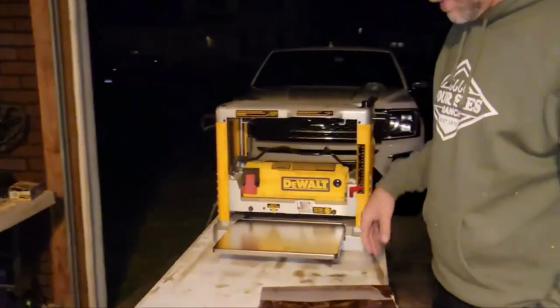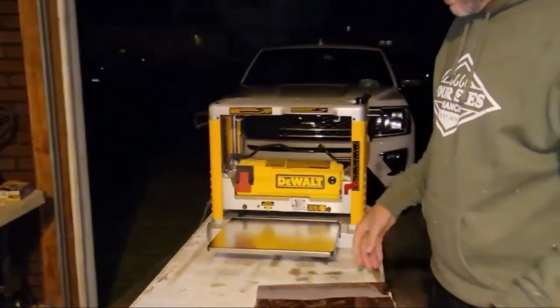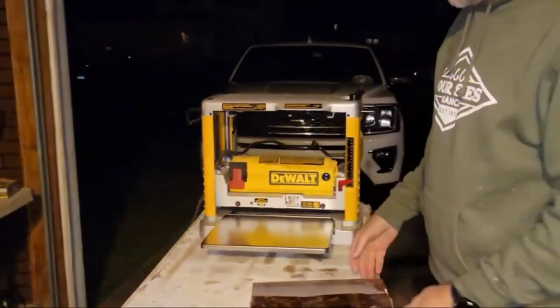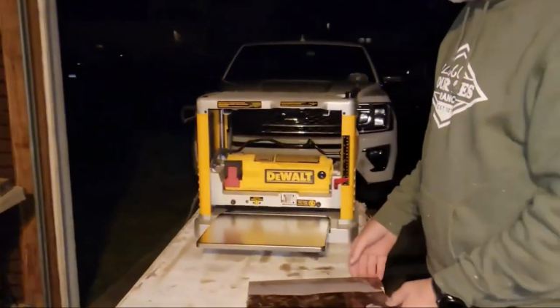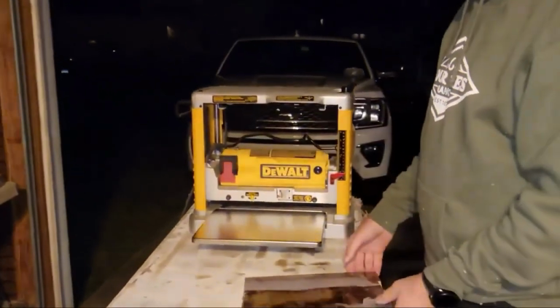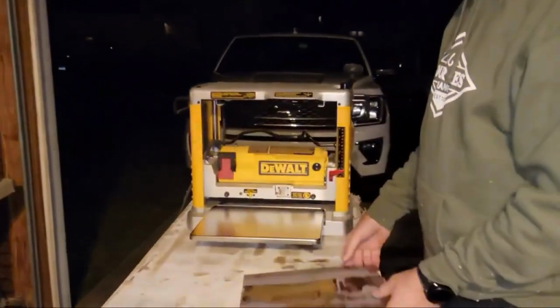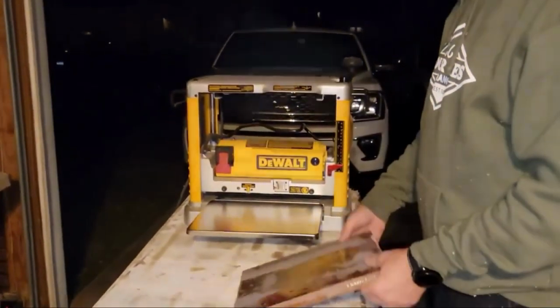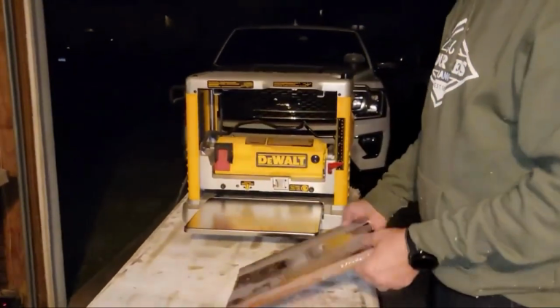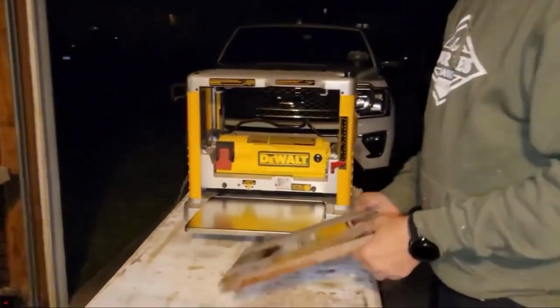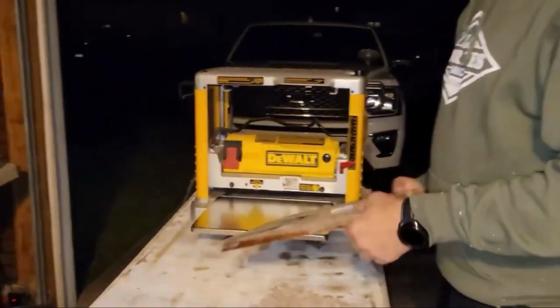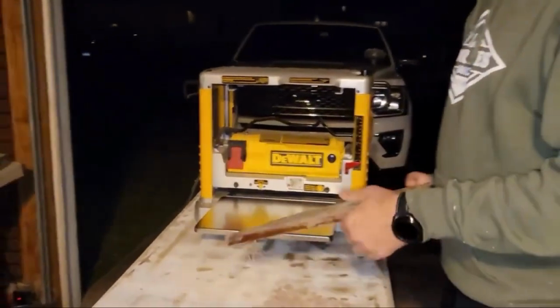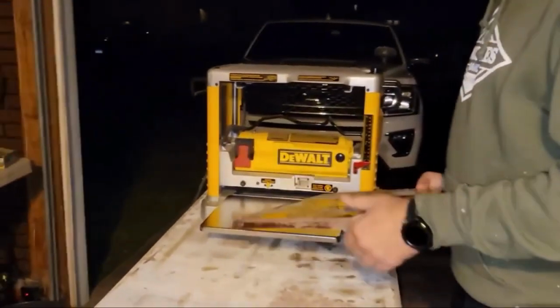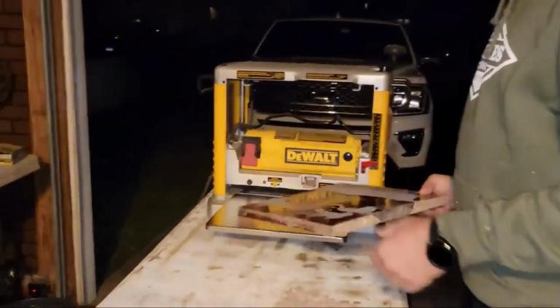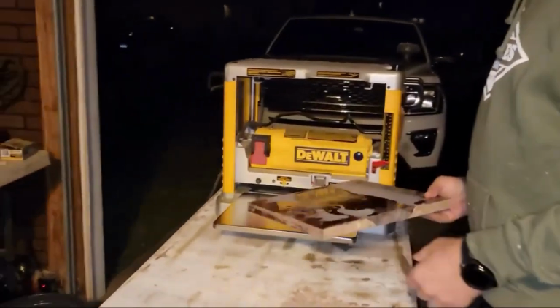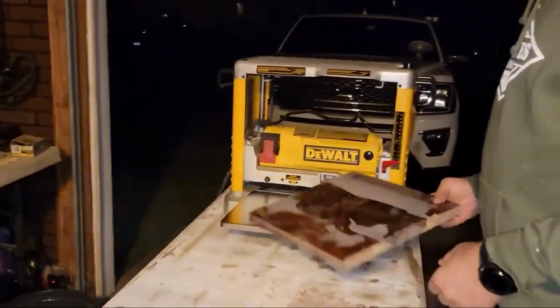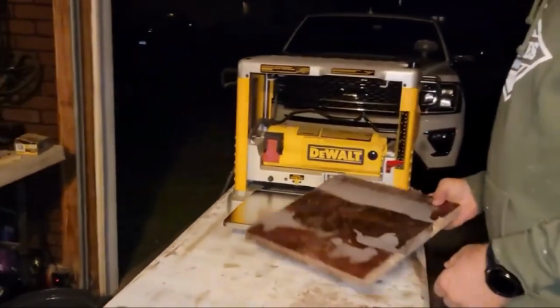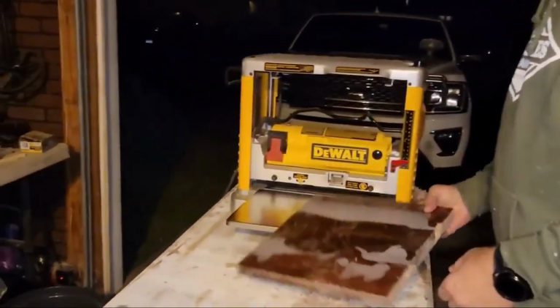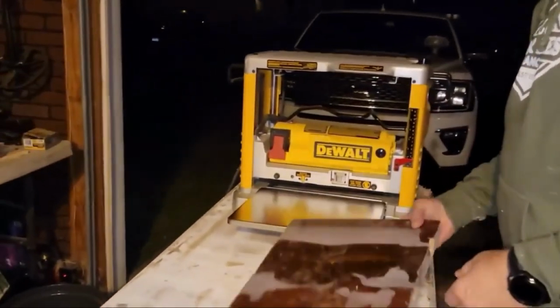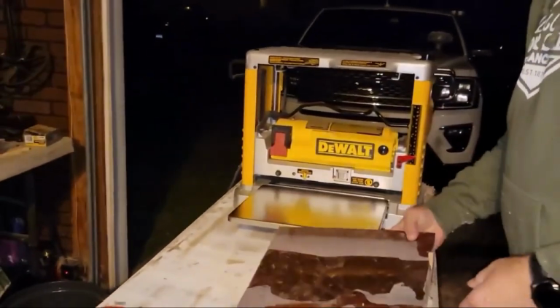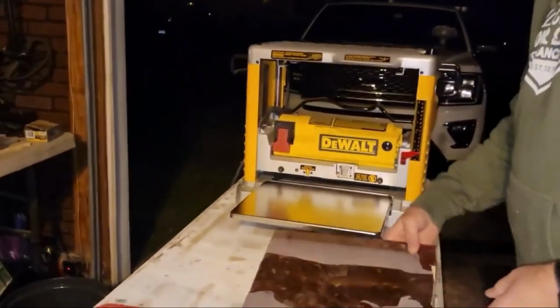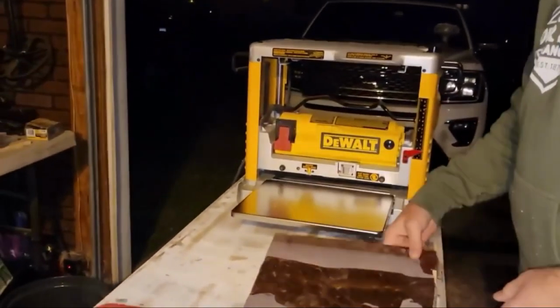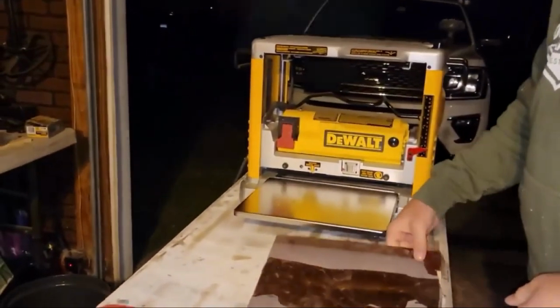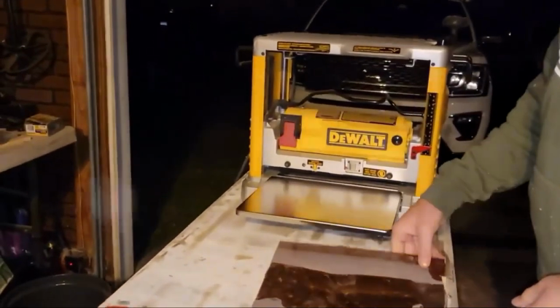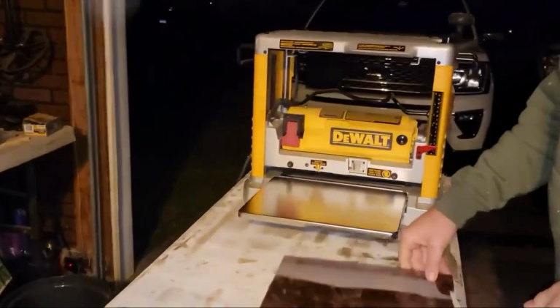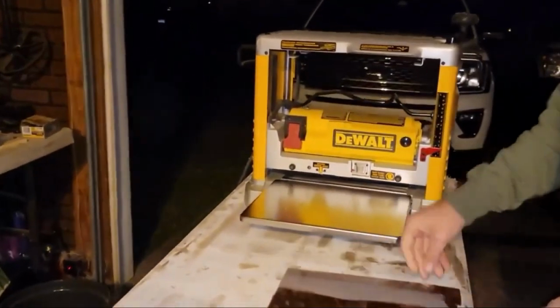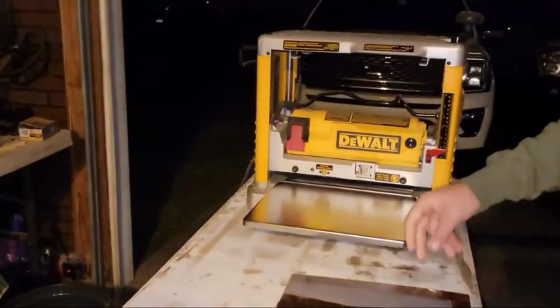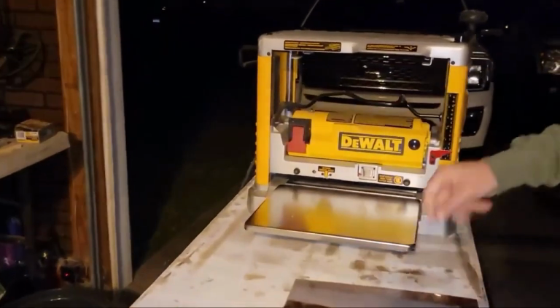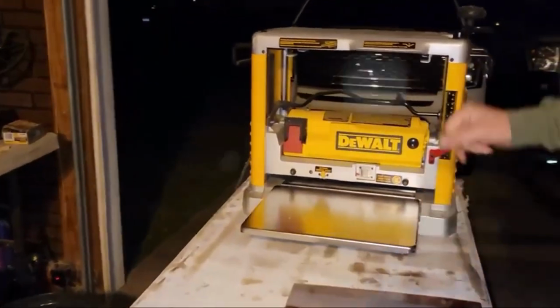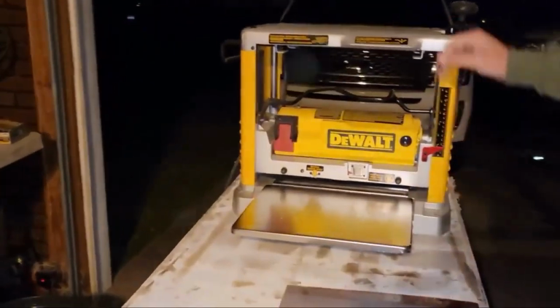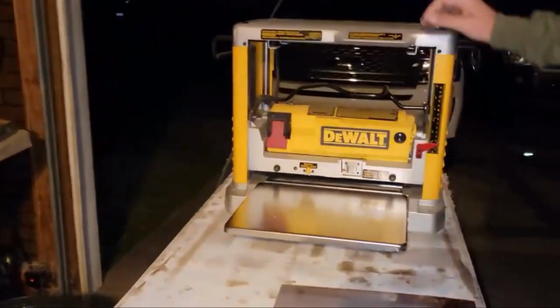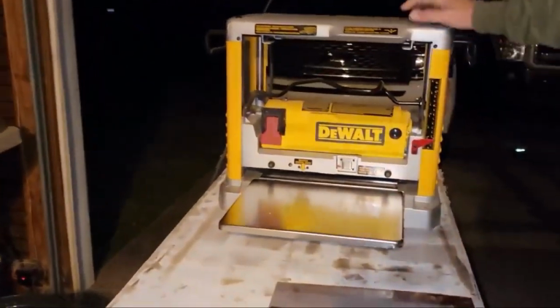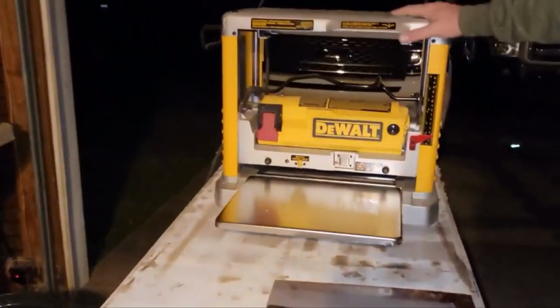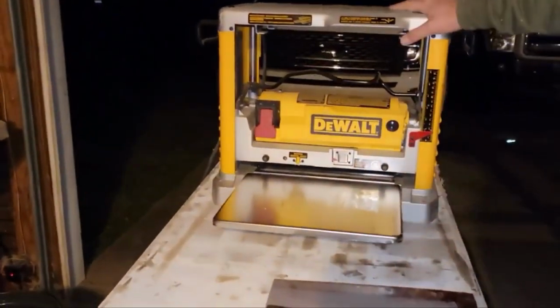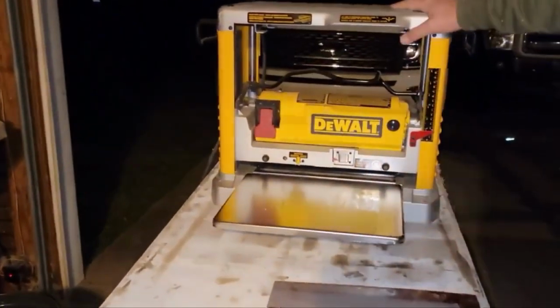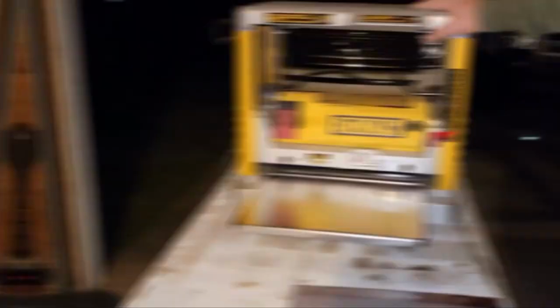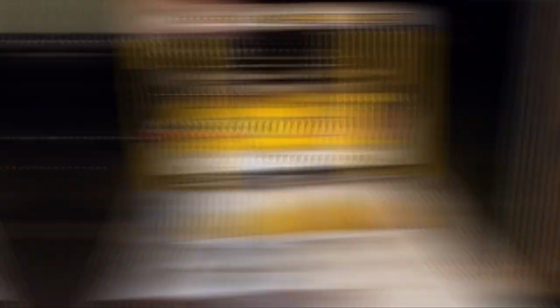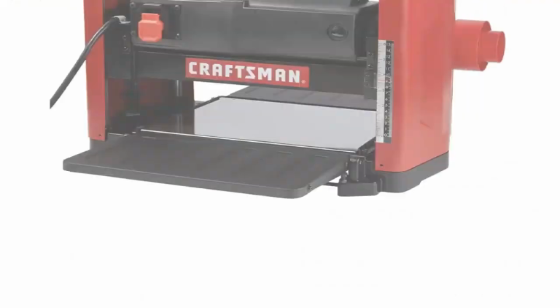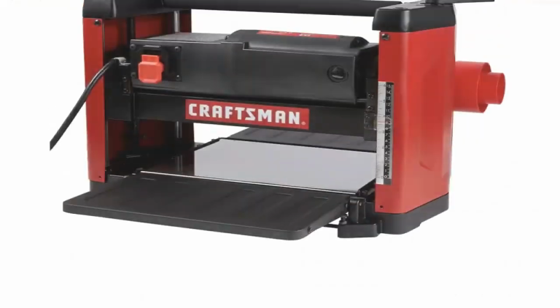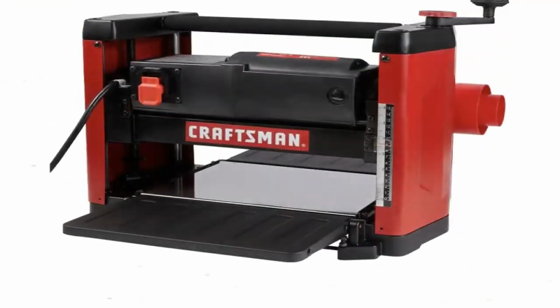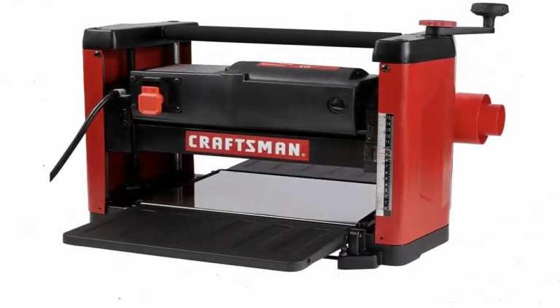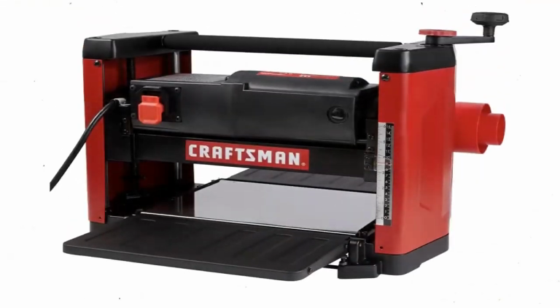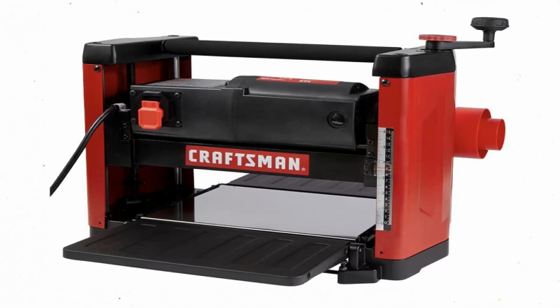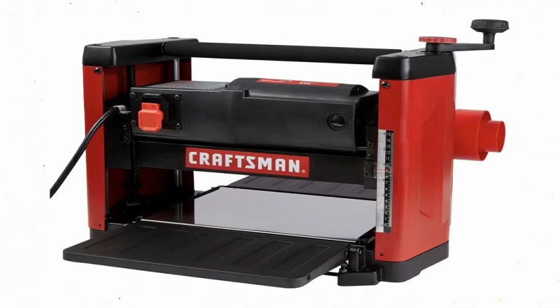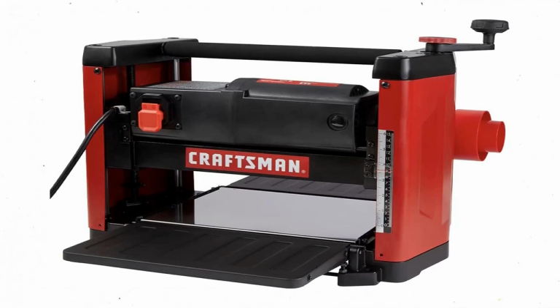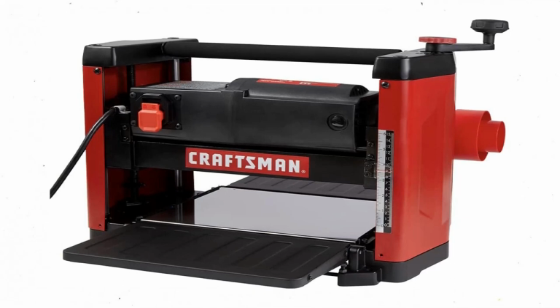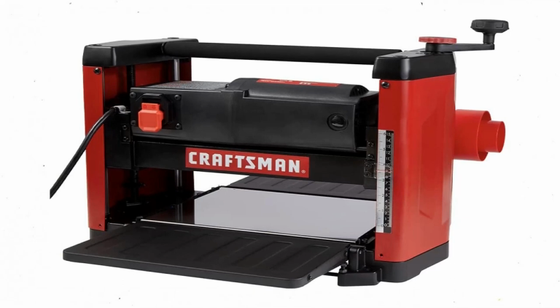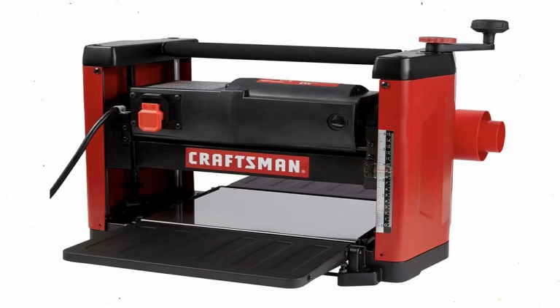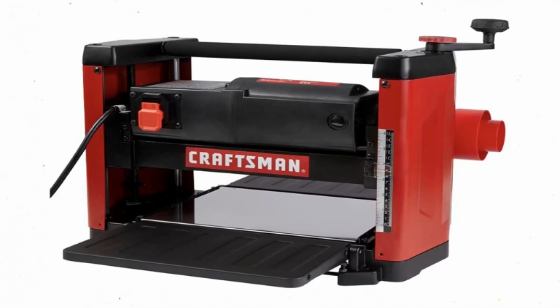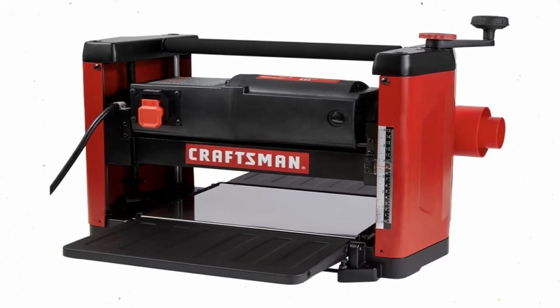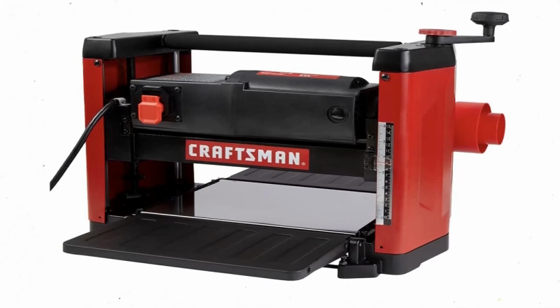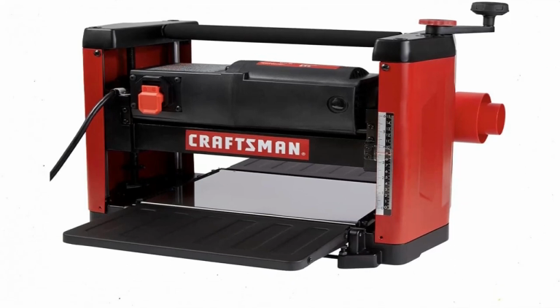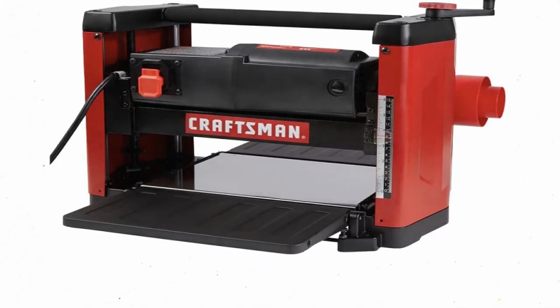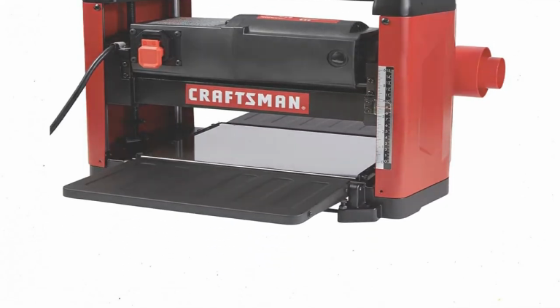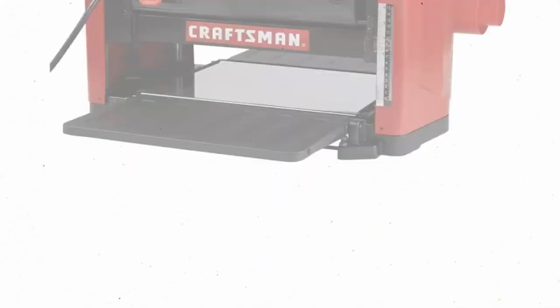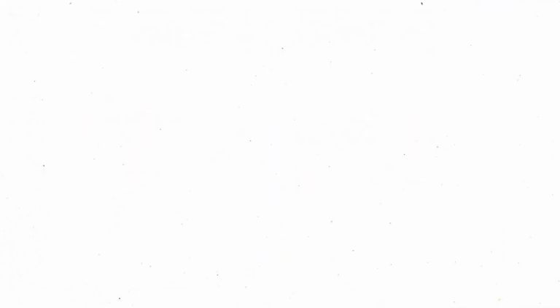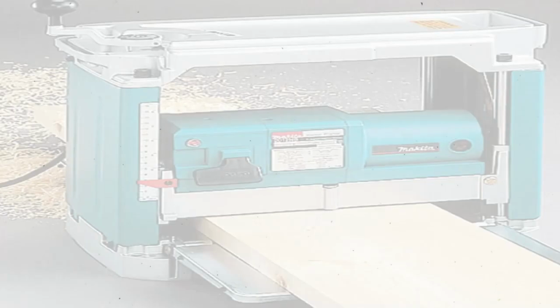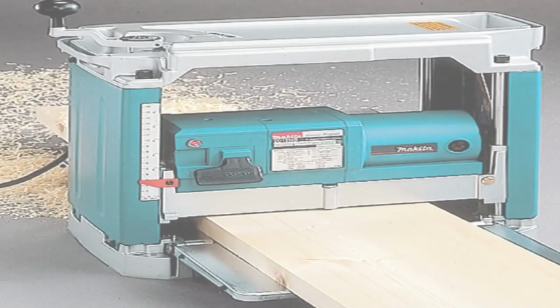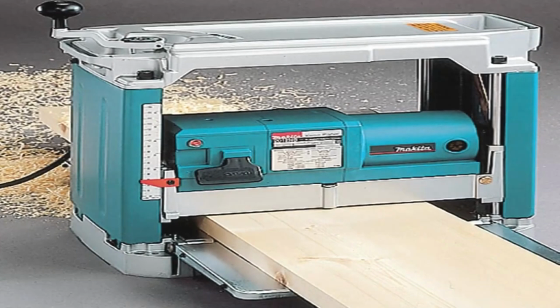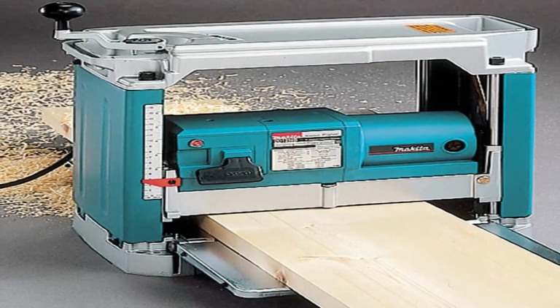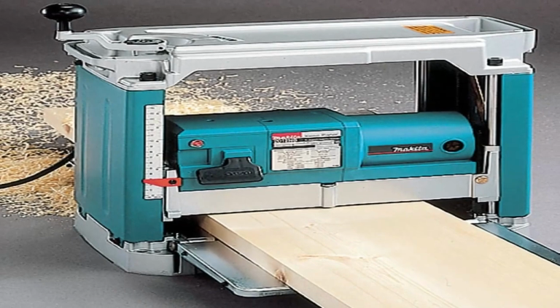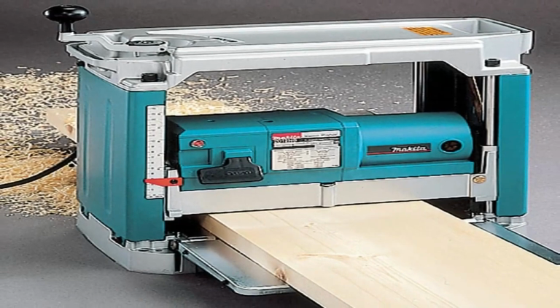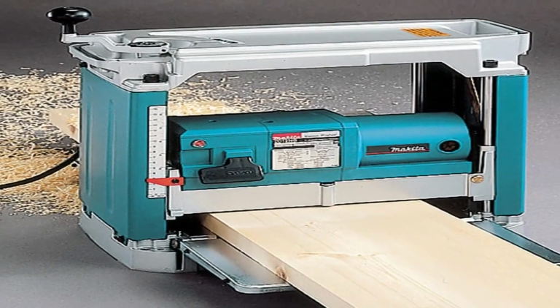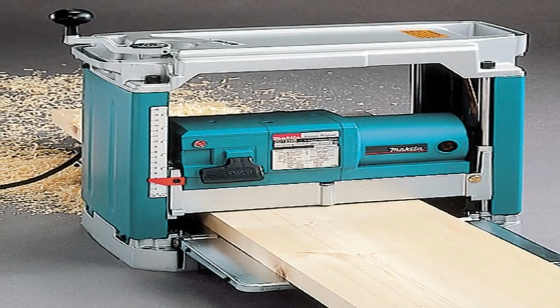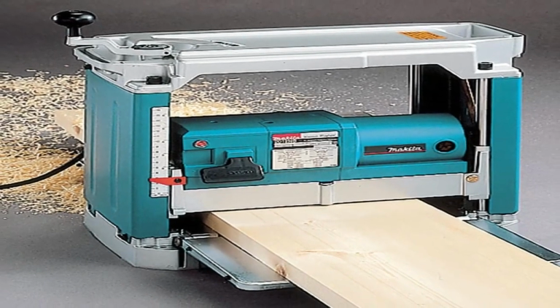Just insert a board at the intake slot, and the benchtop planer's internal rollers will pull it through the machine to shave off the surface quickly.